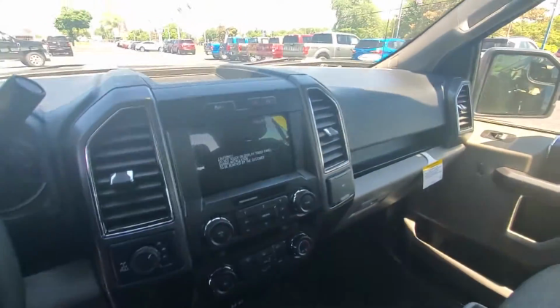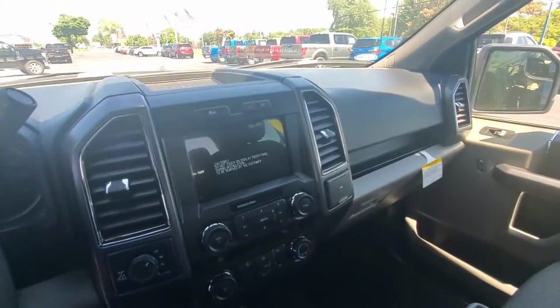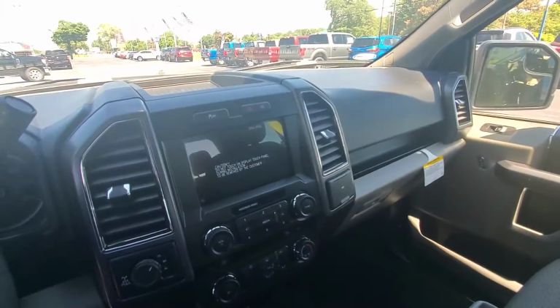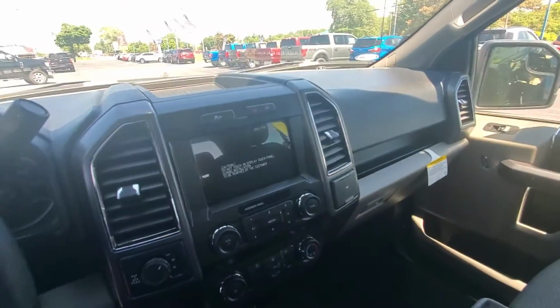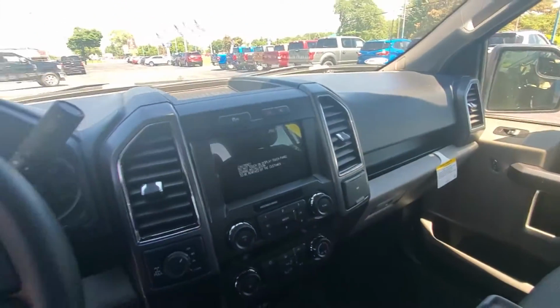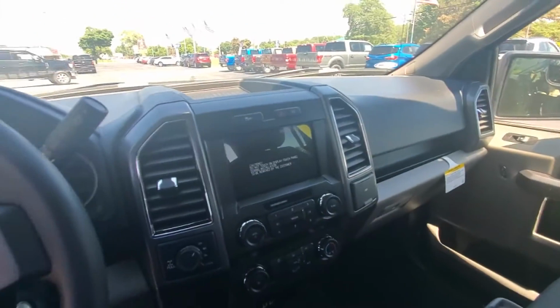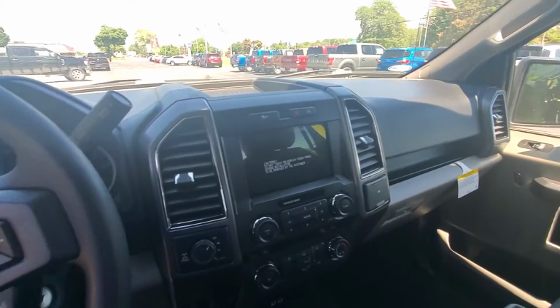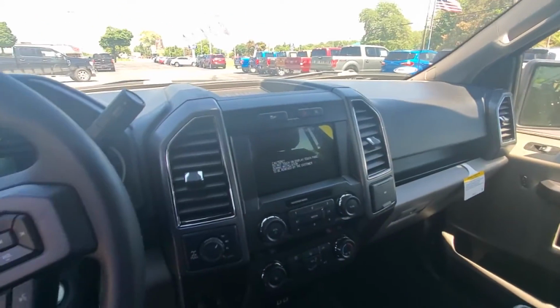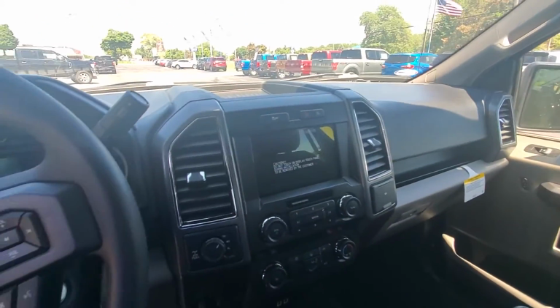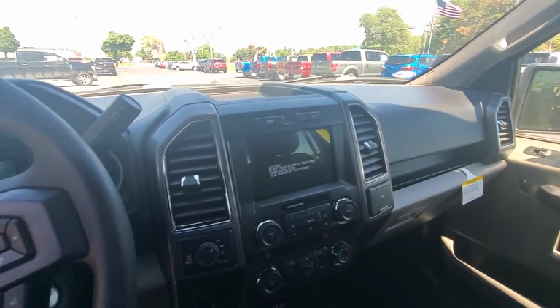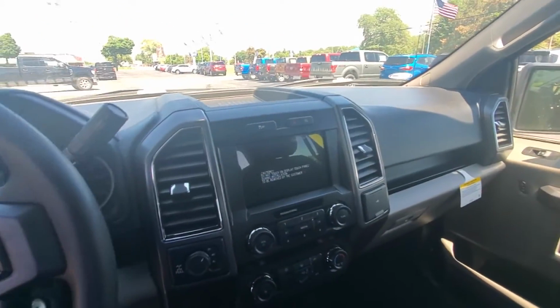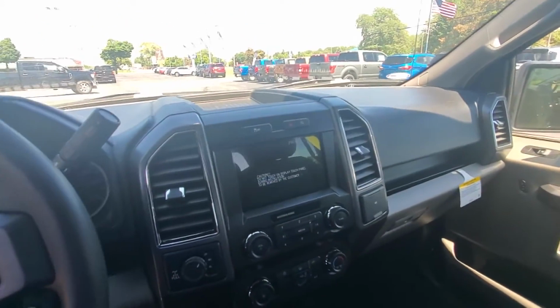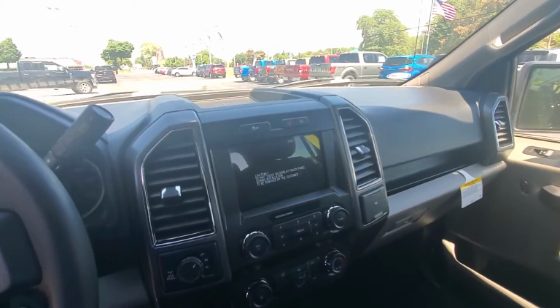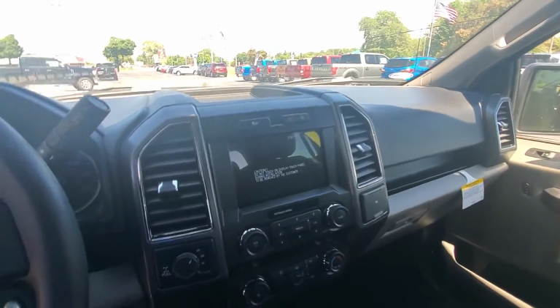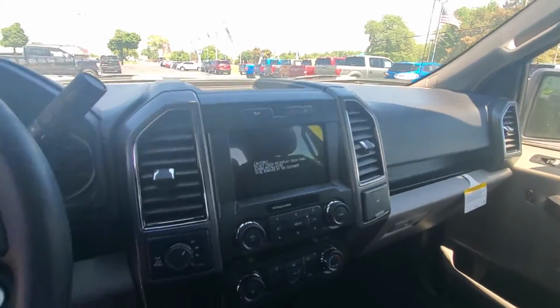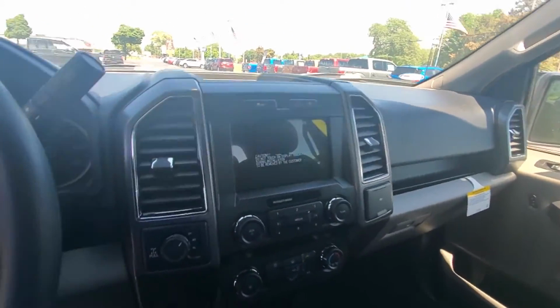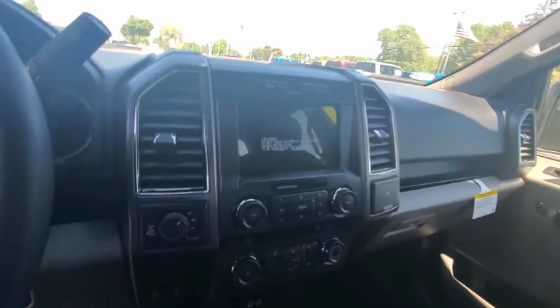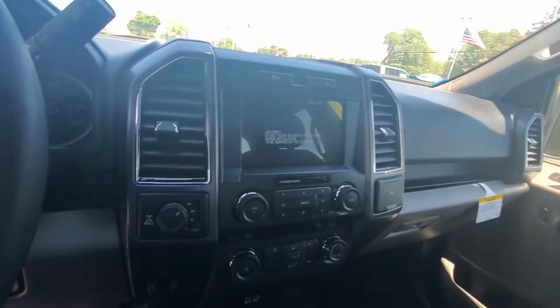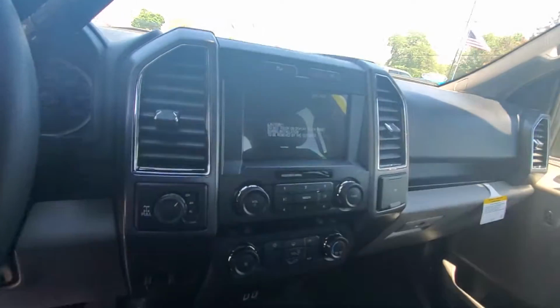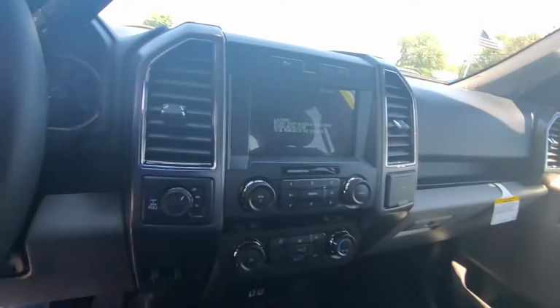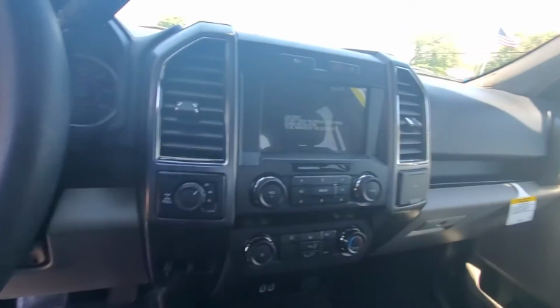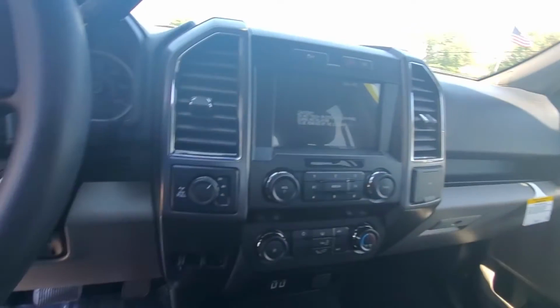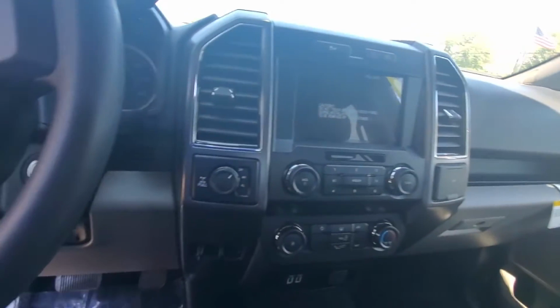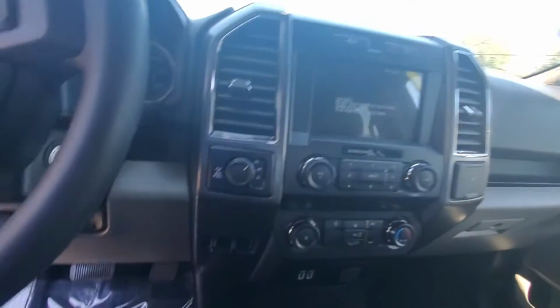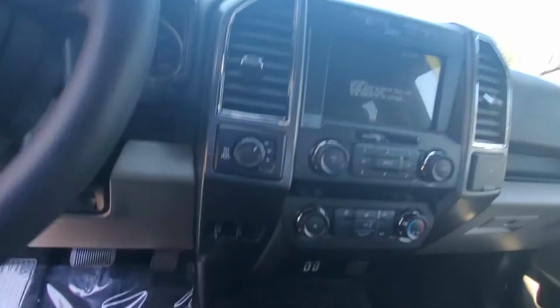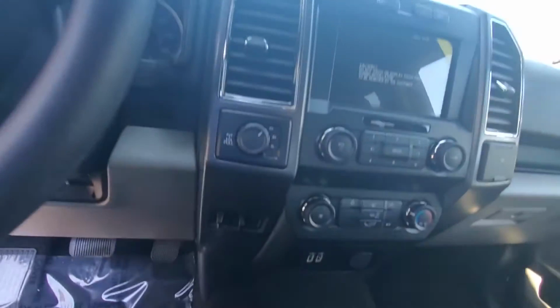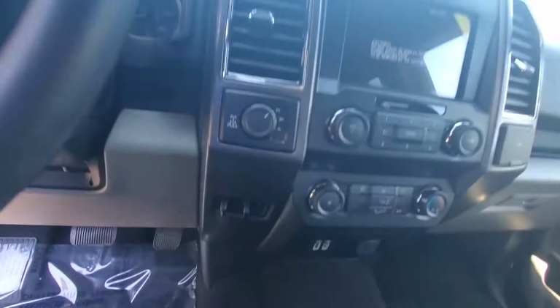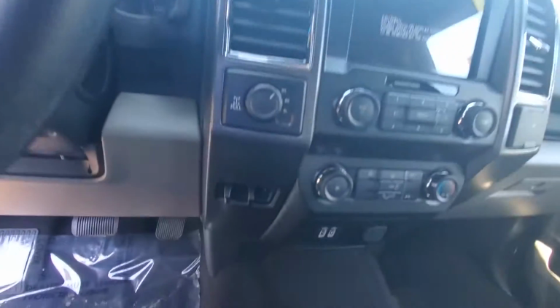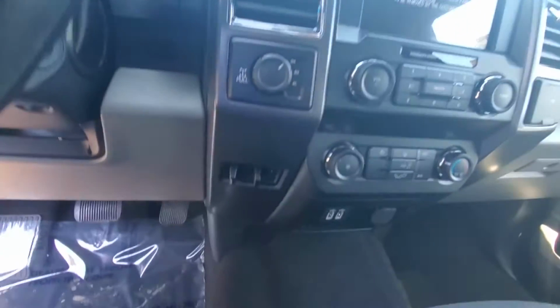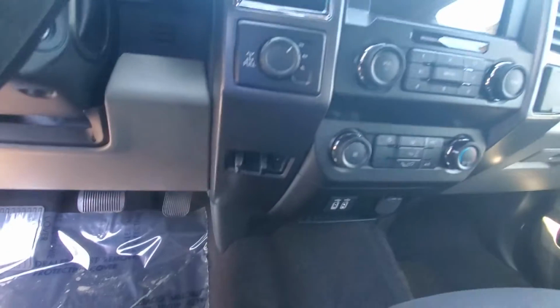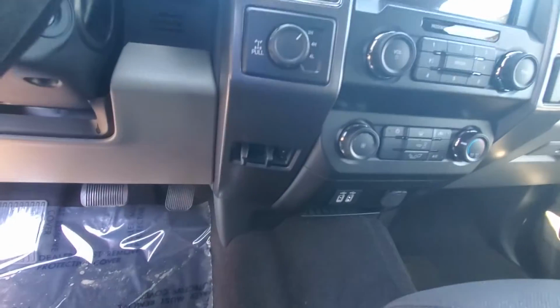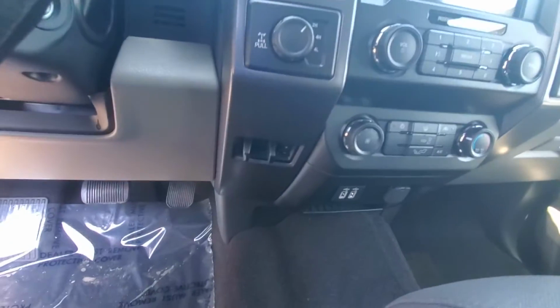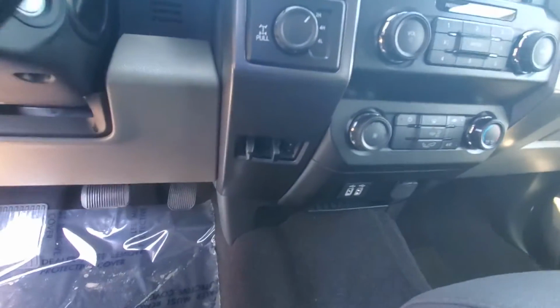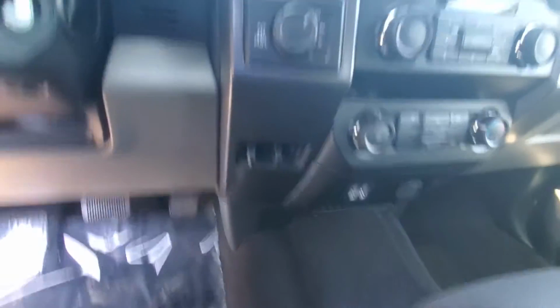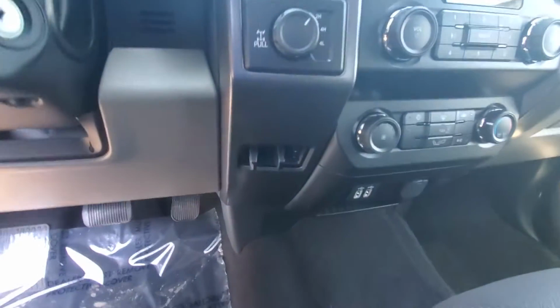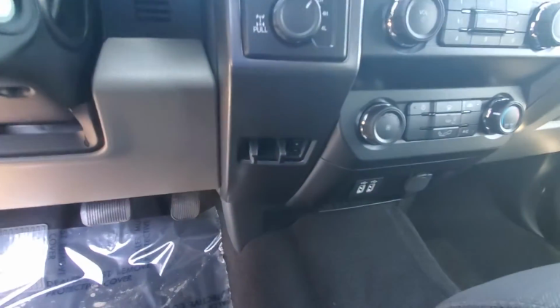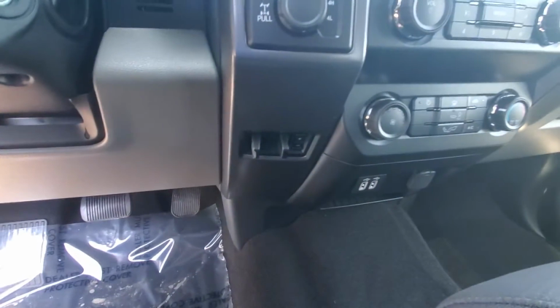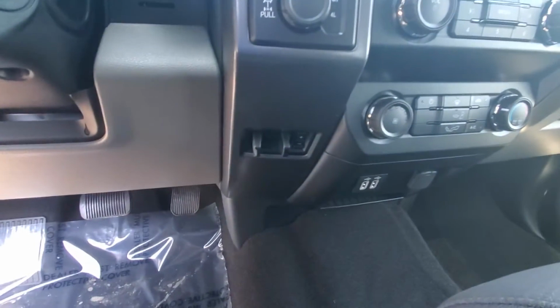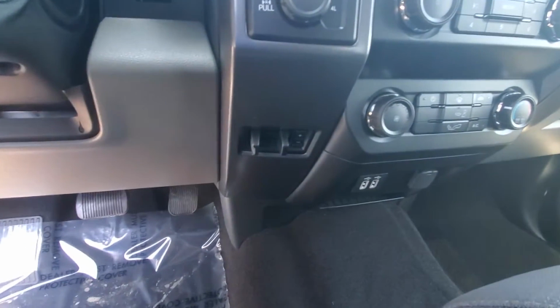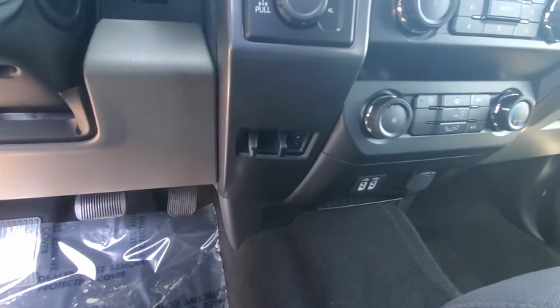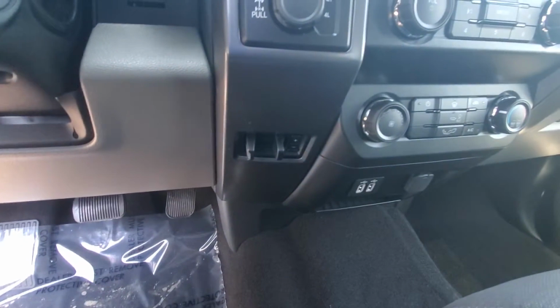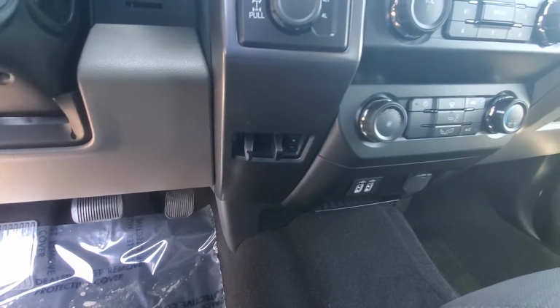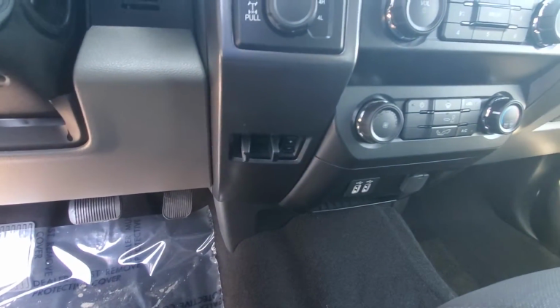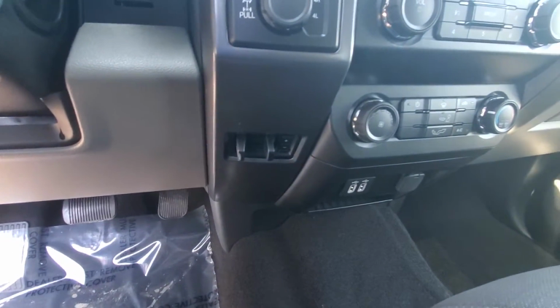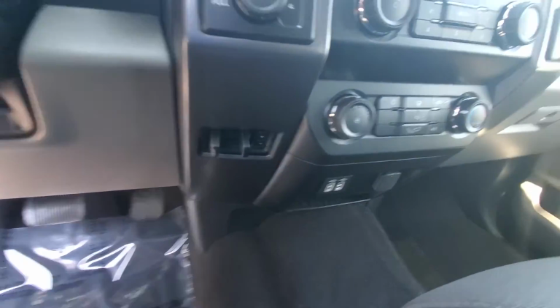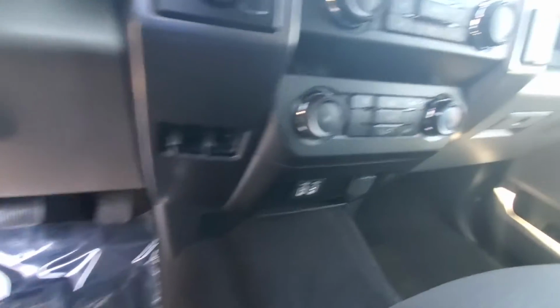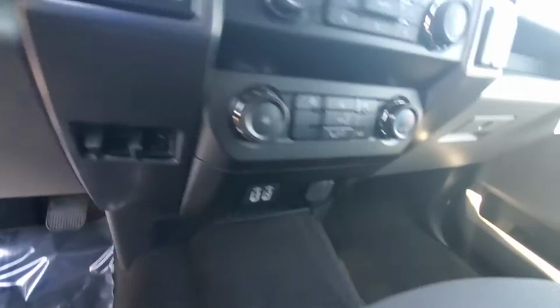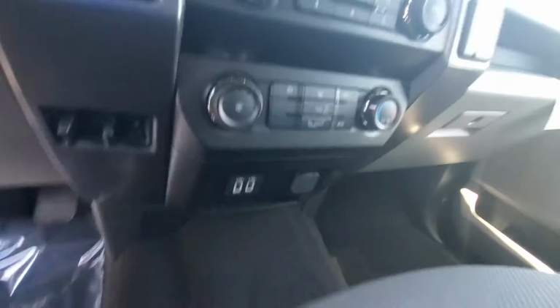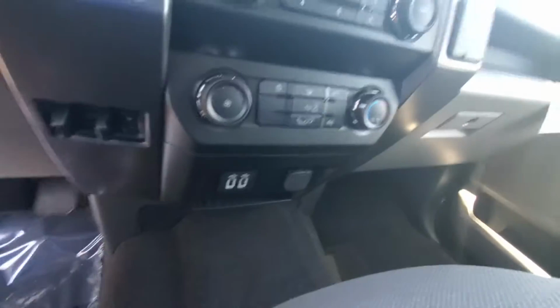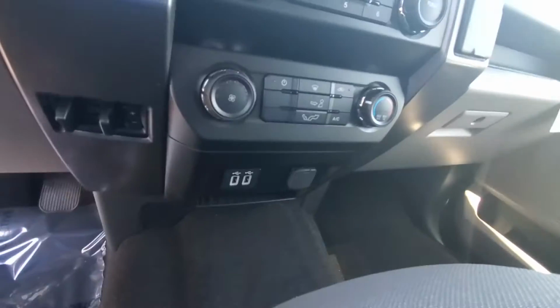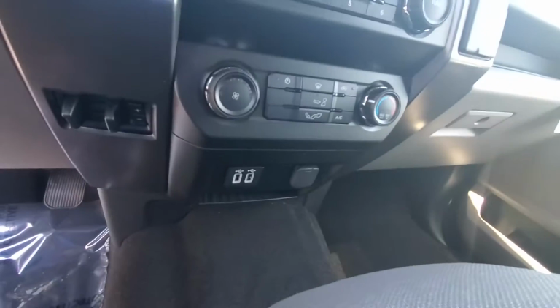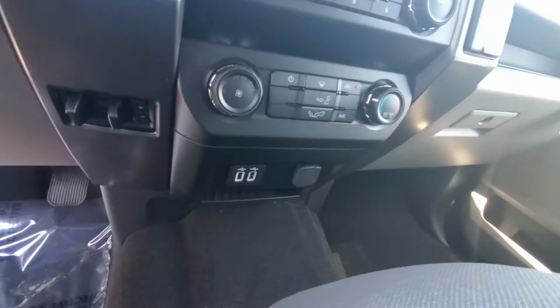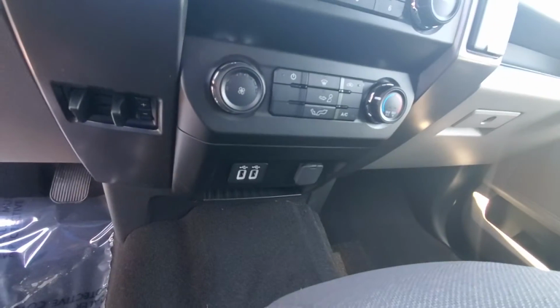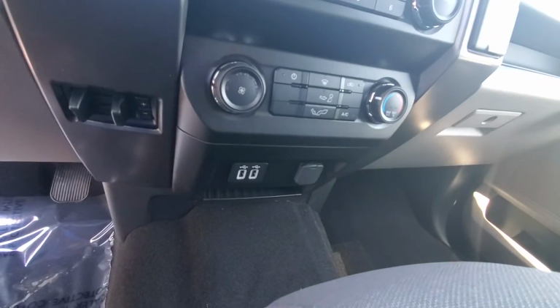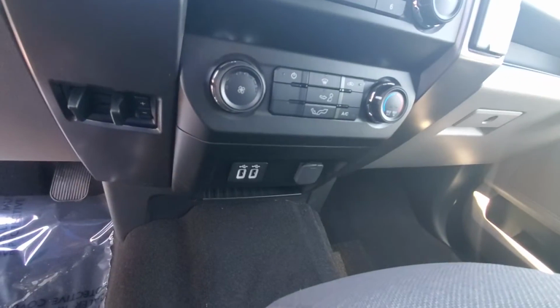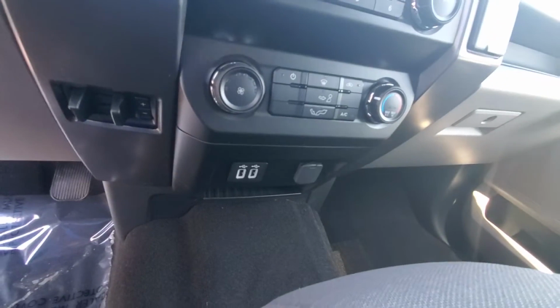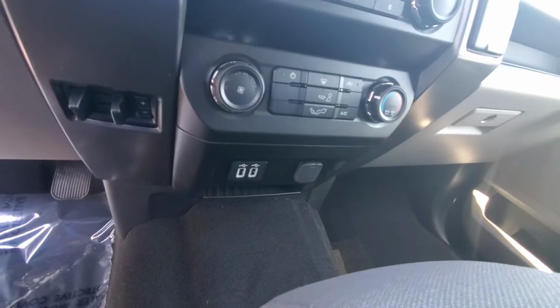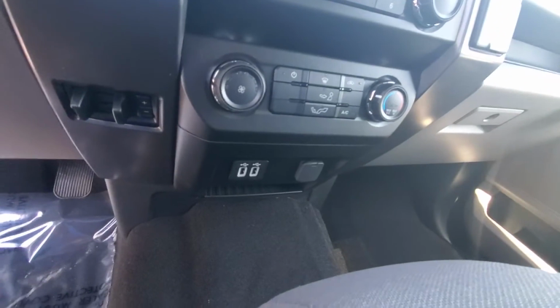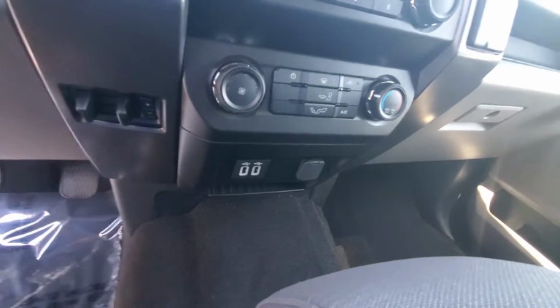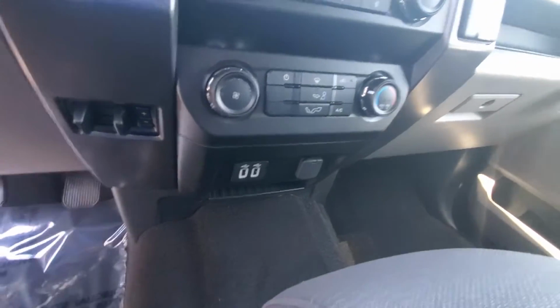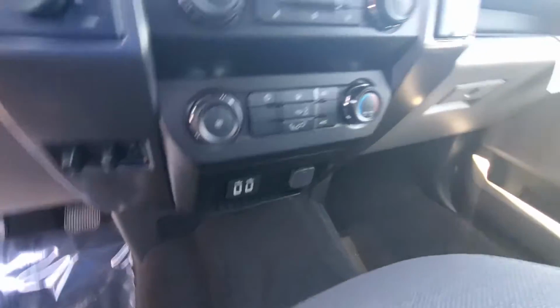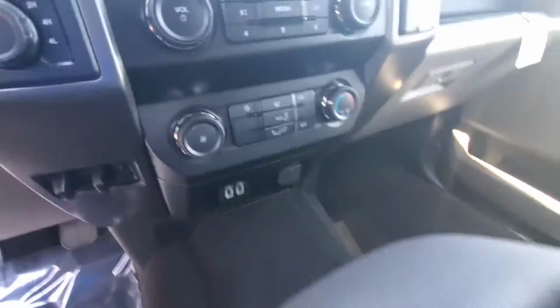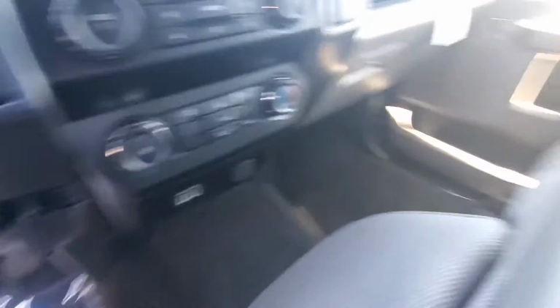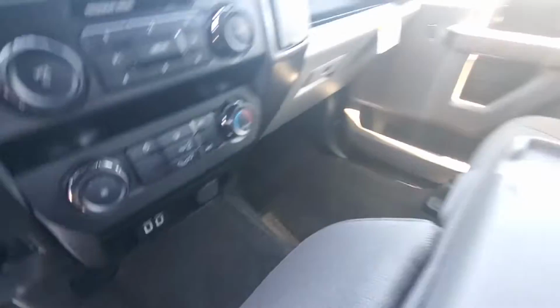Got the 8-inch touch screen. Got the trailer brake right there, and a couple USB plugs.